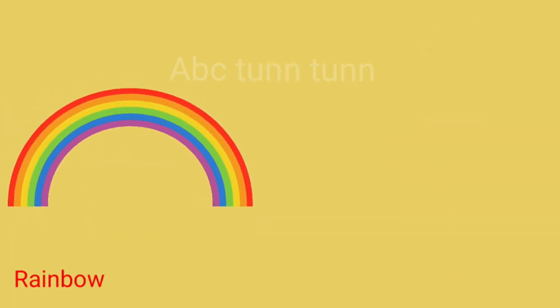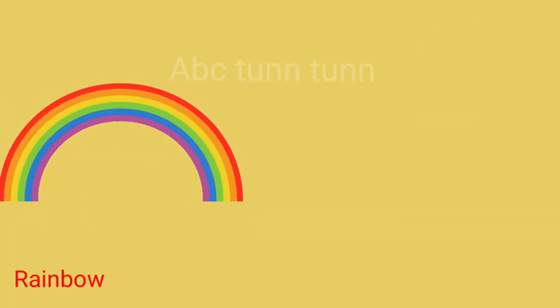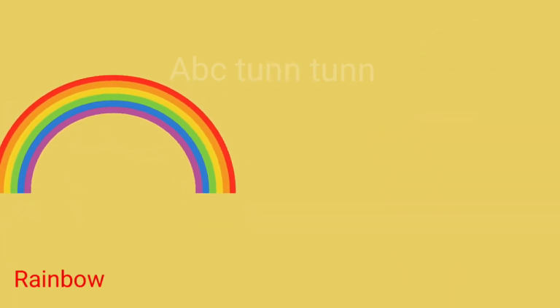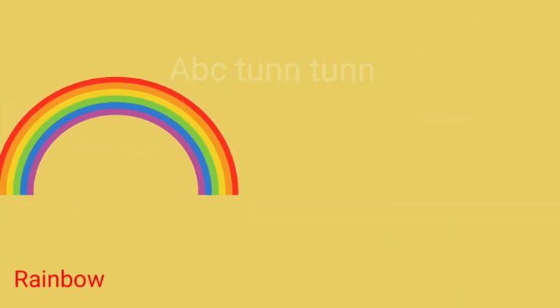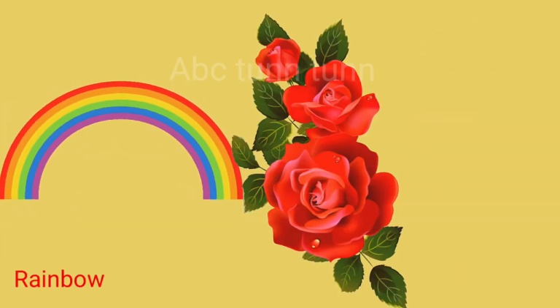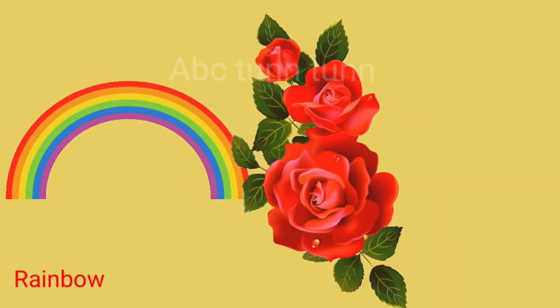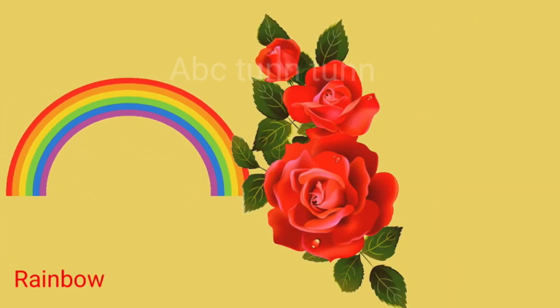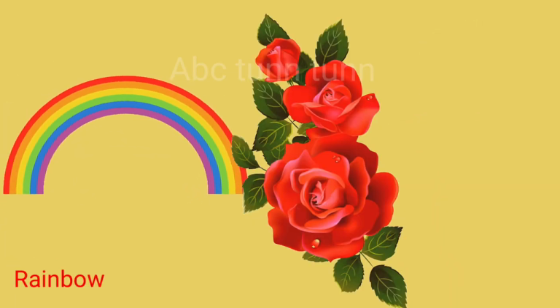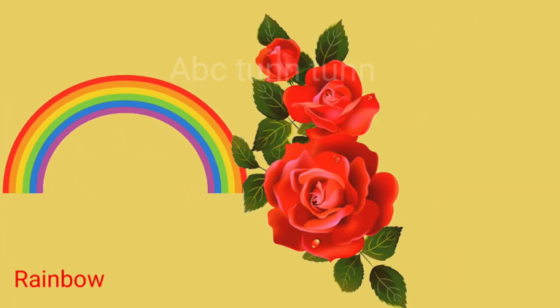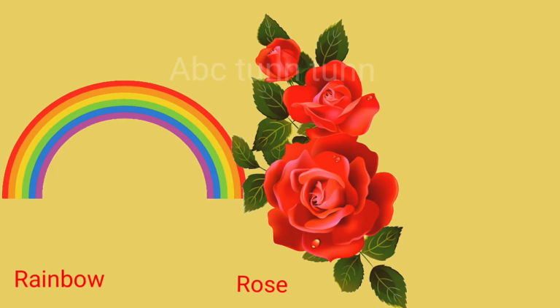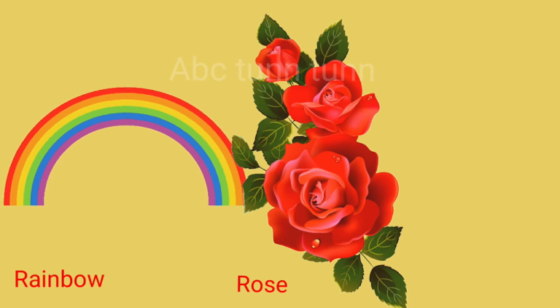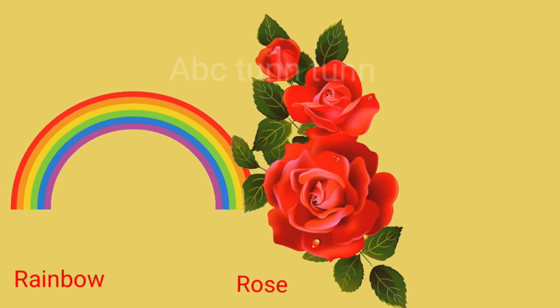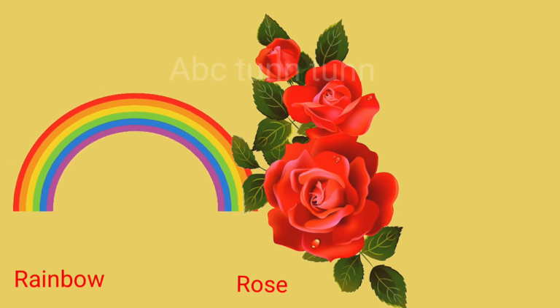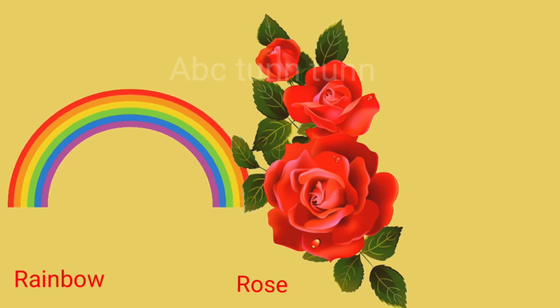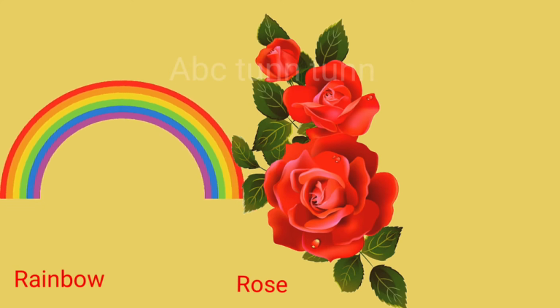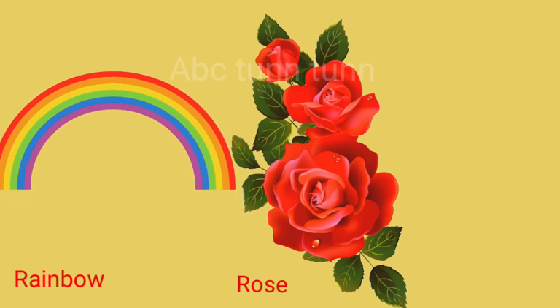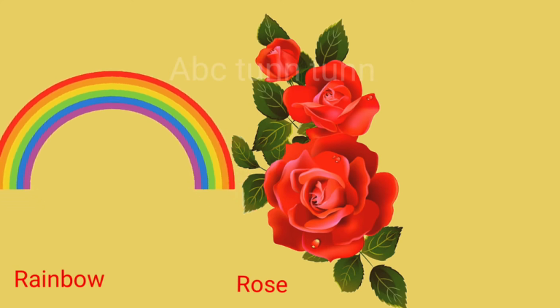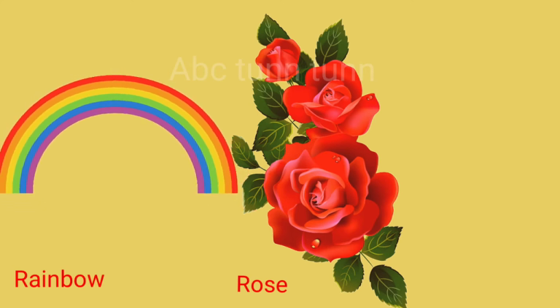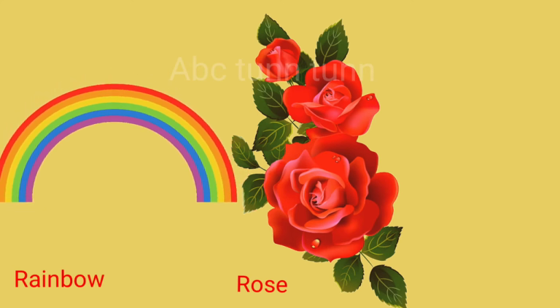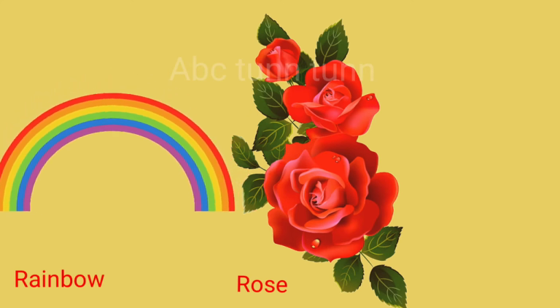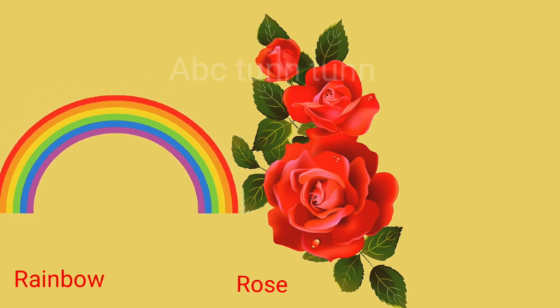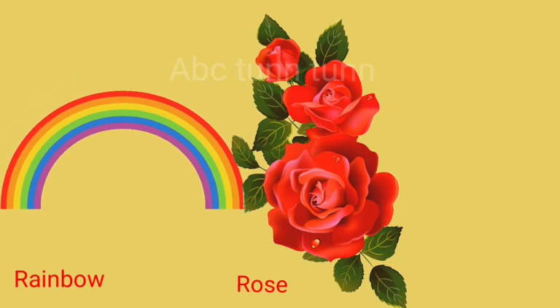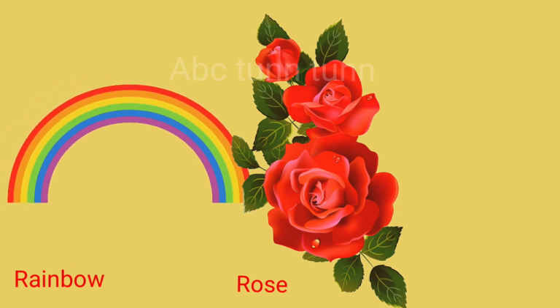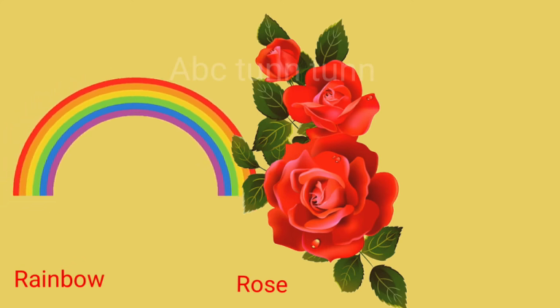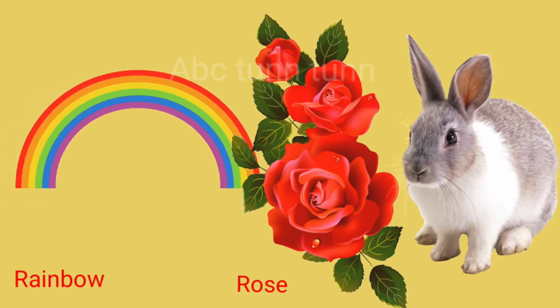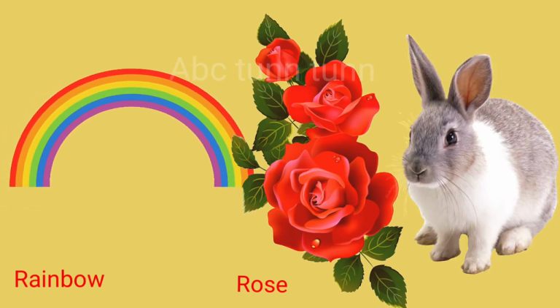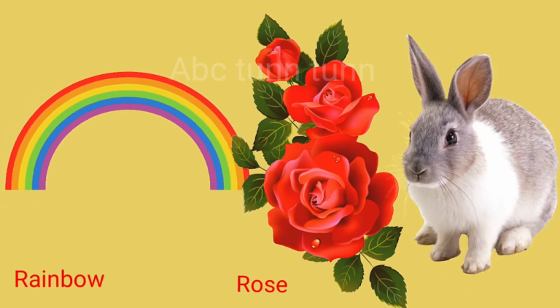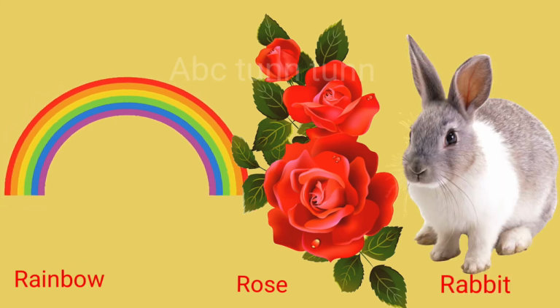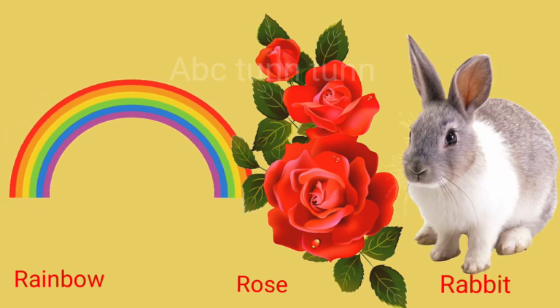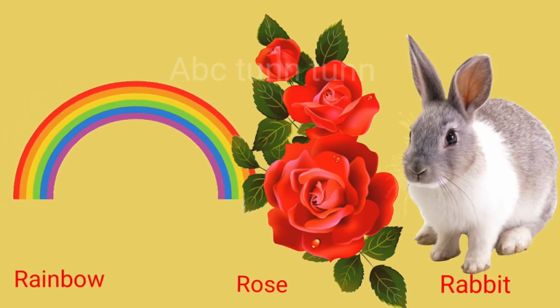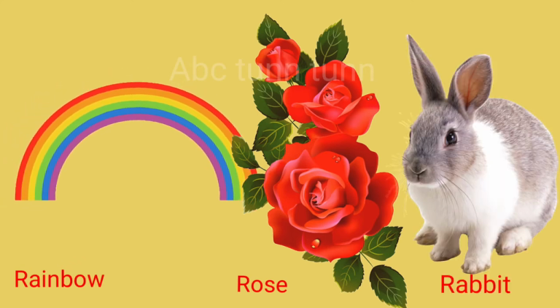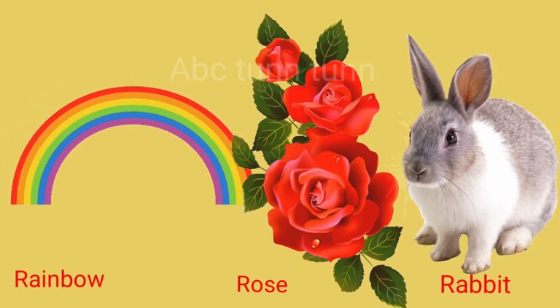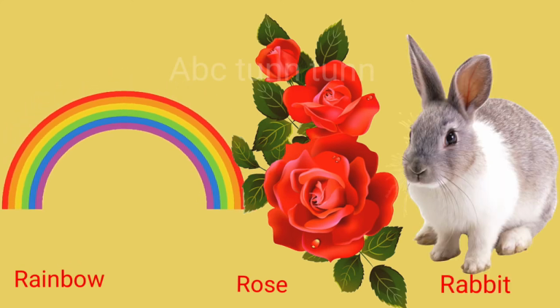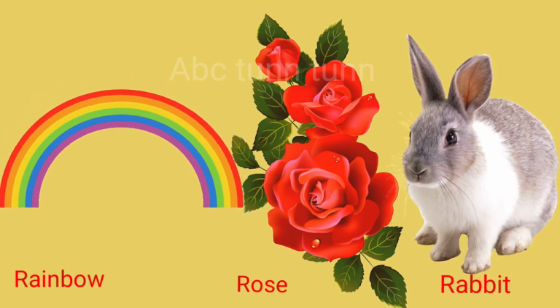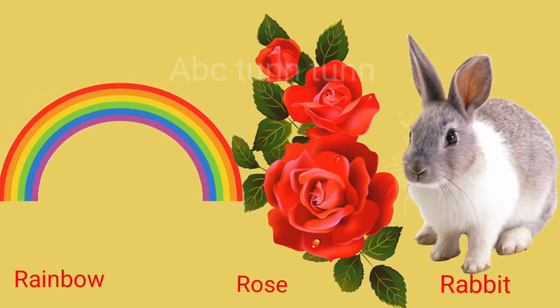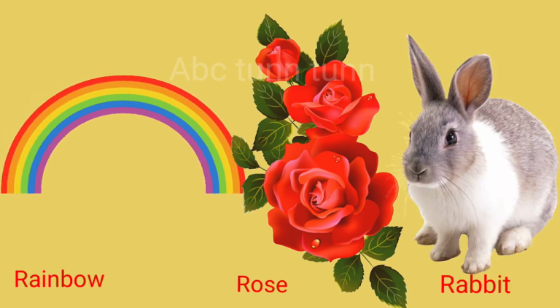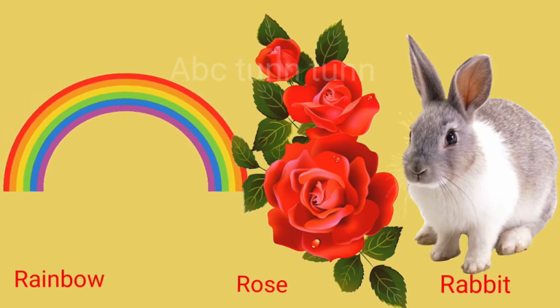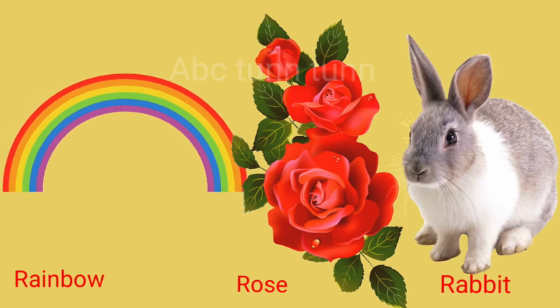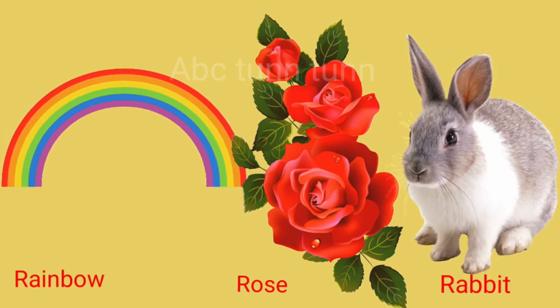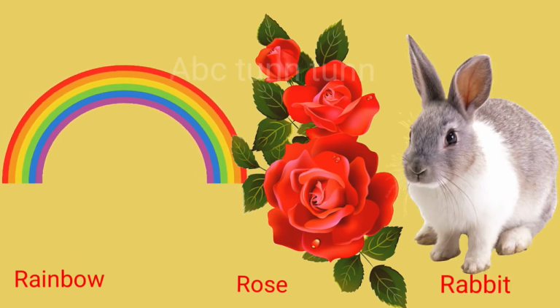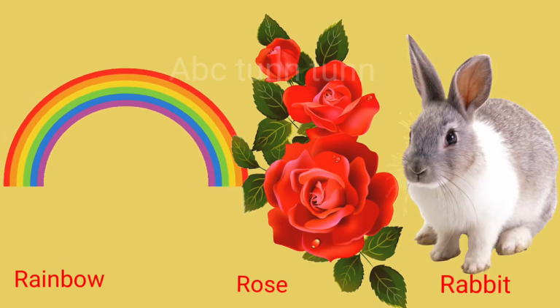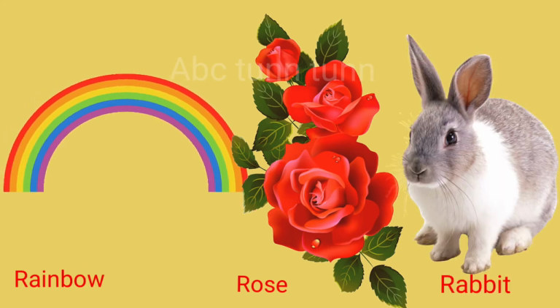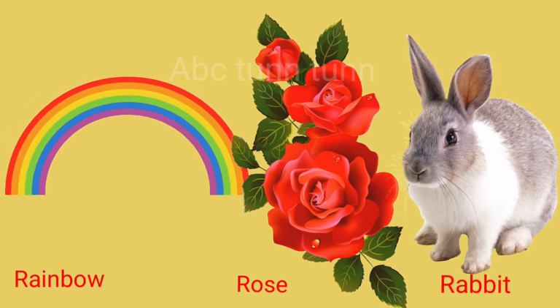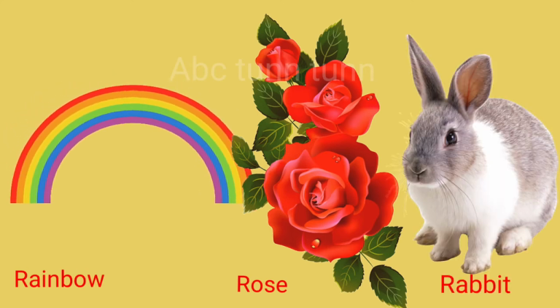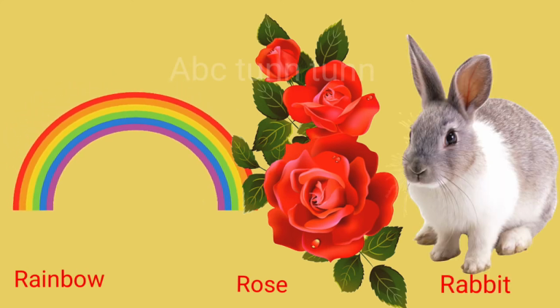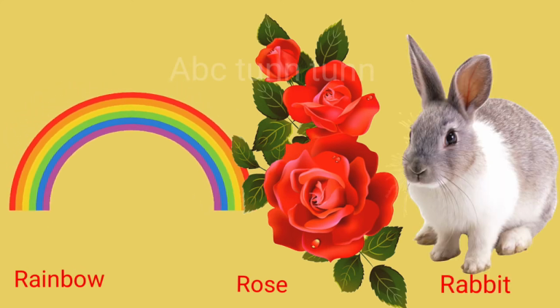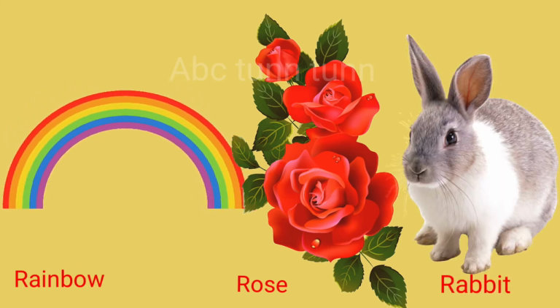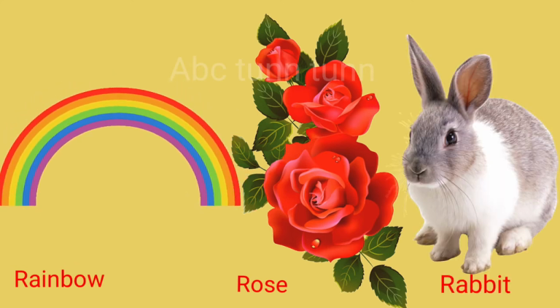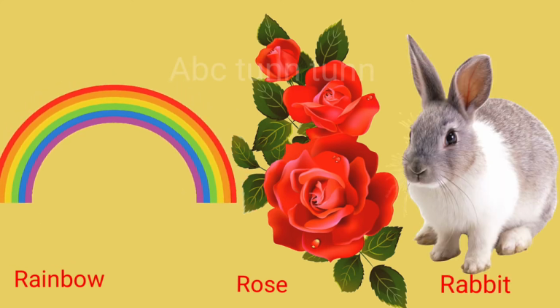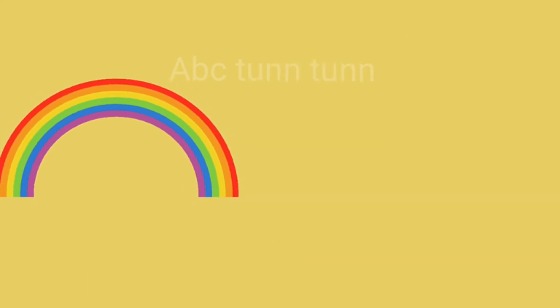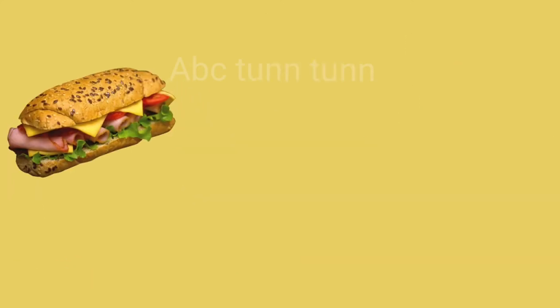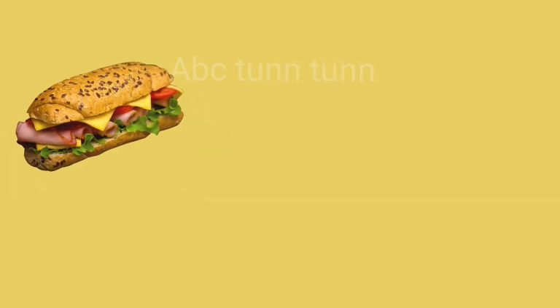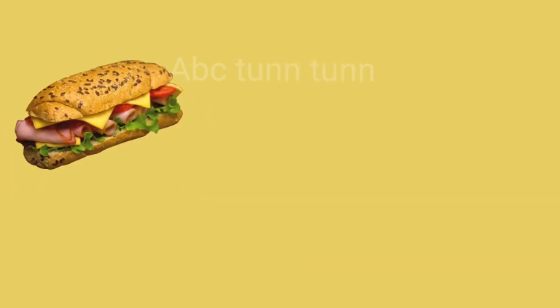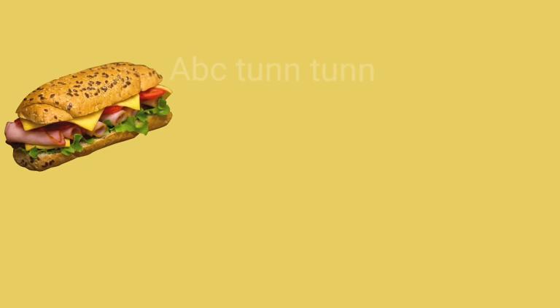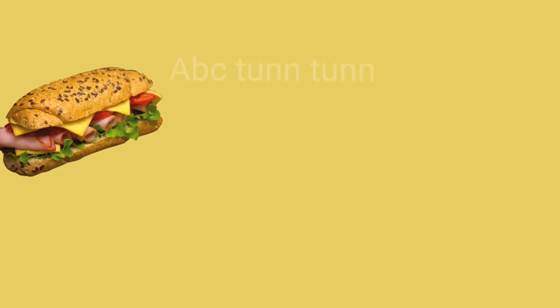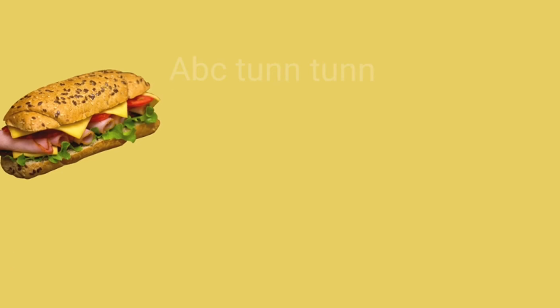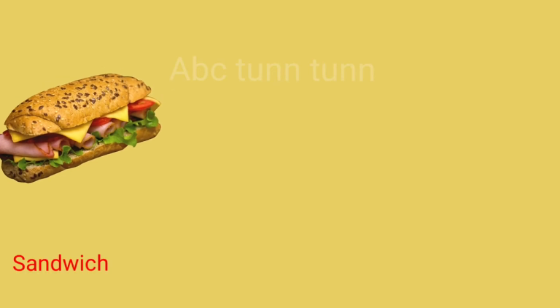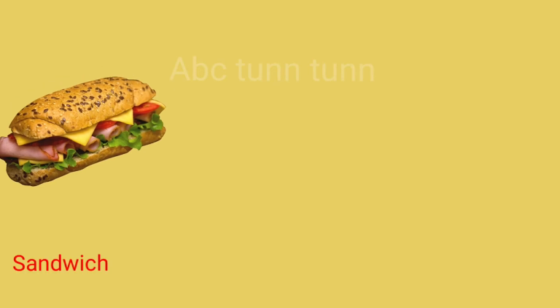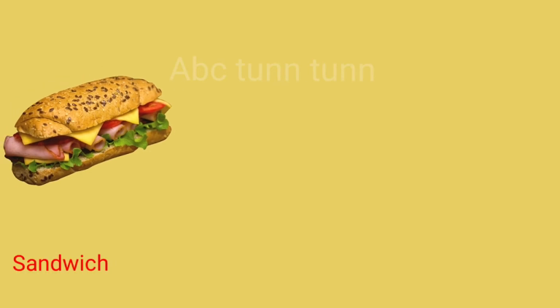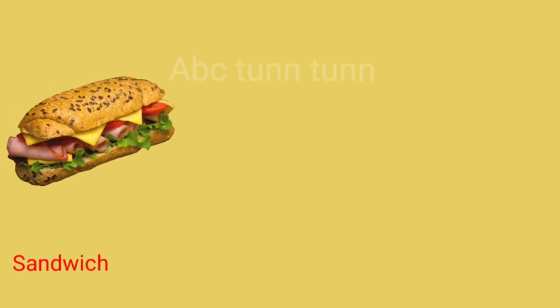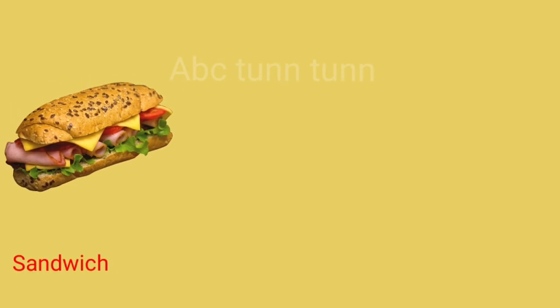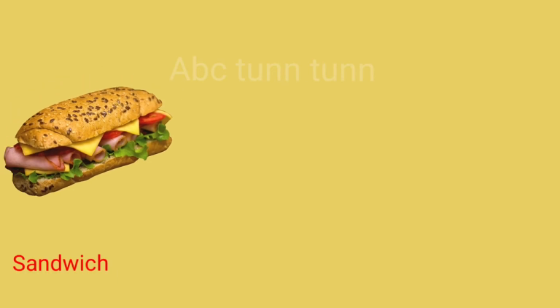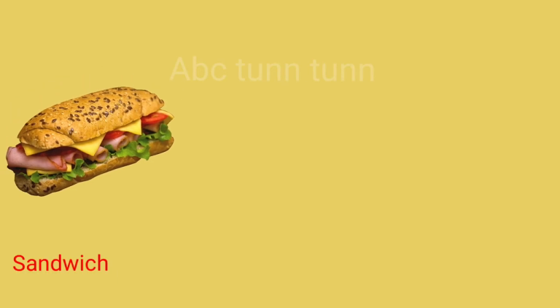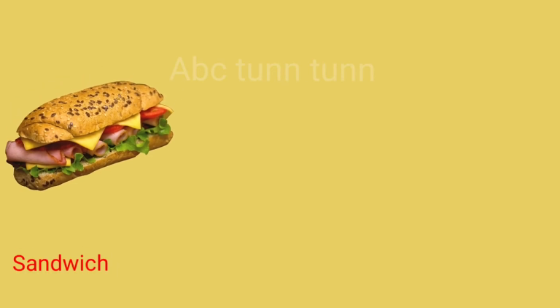R is for rainbow. R is for rose. R is for rabbit. R!